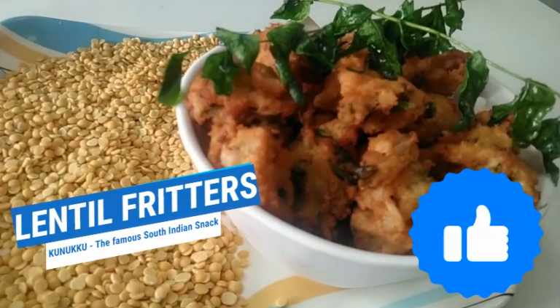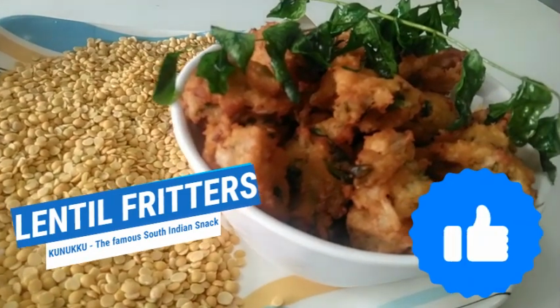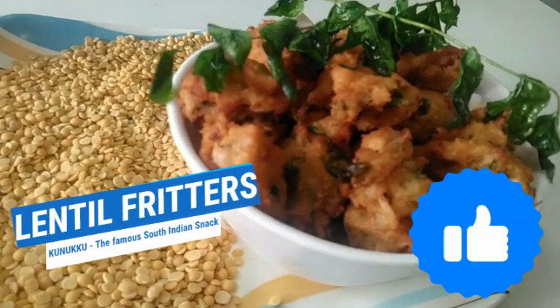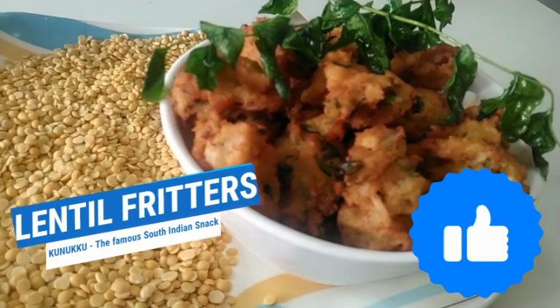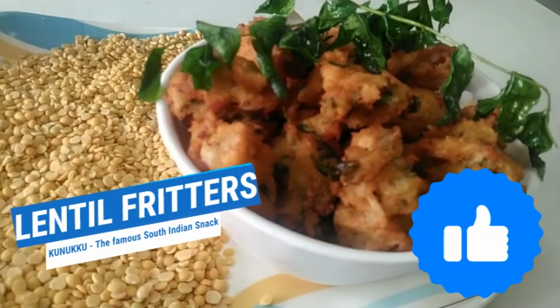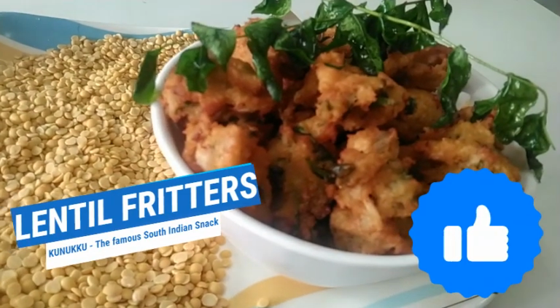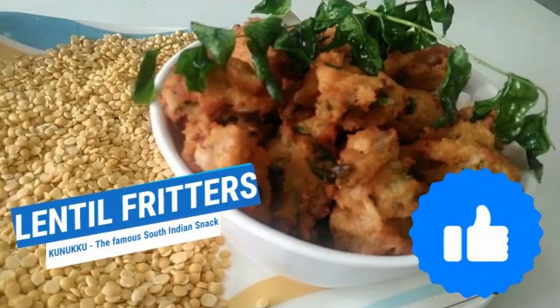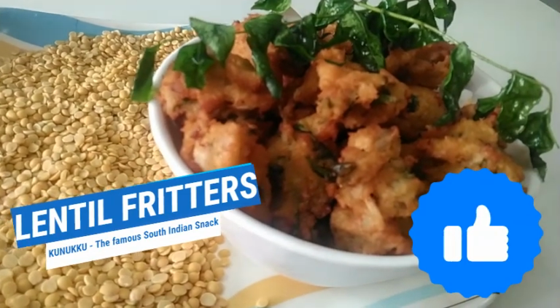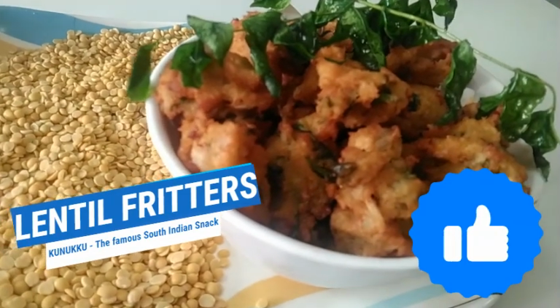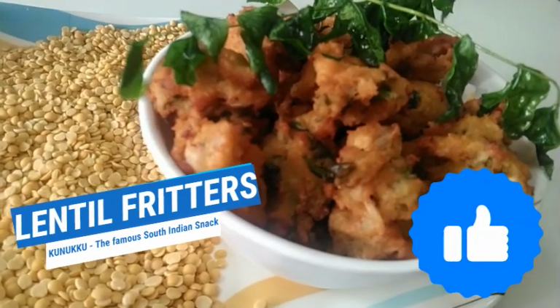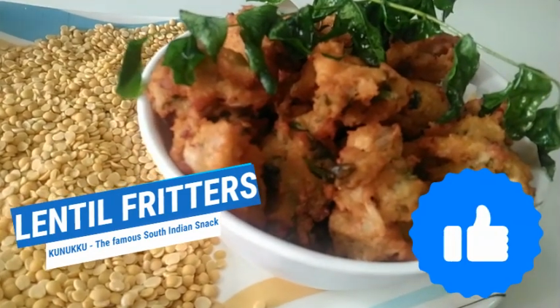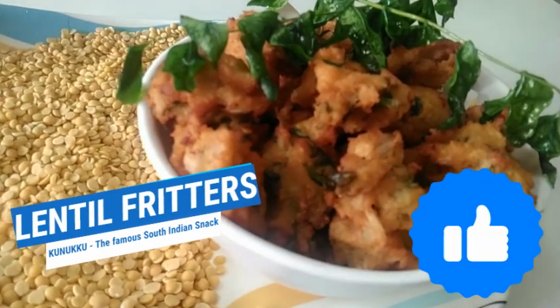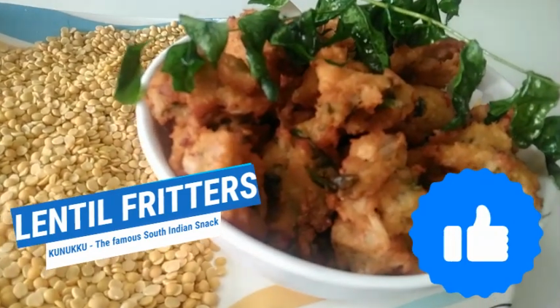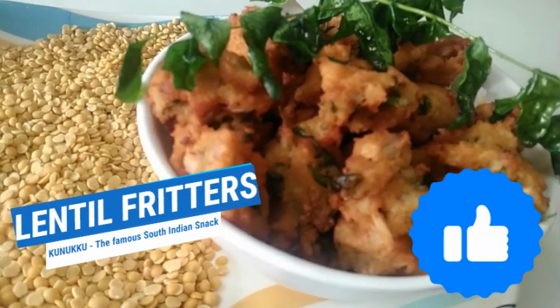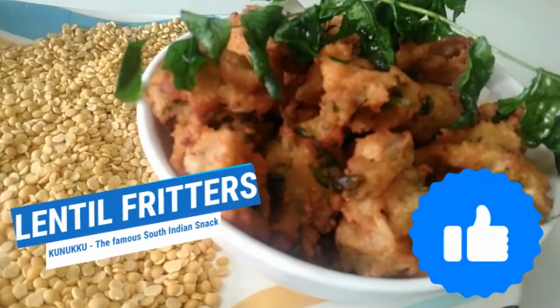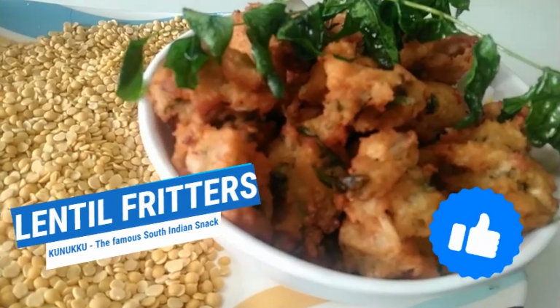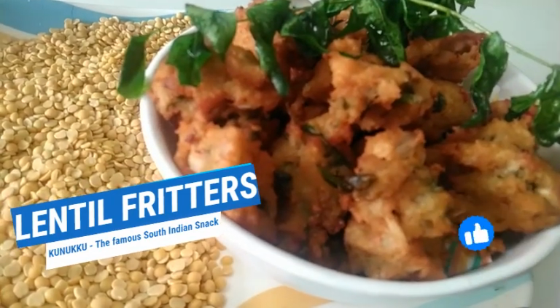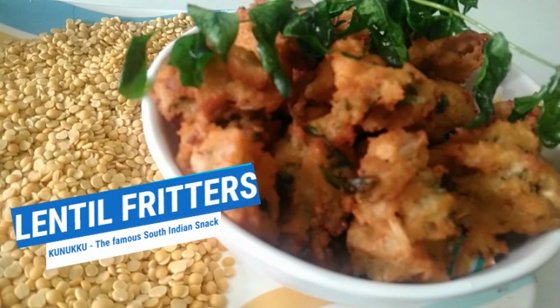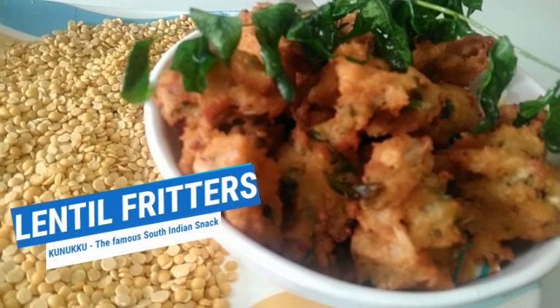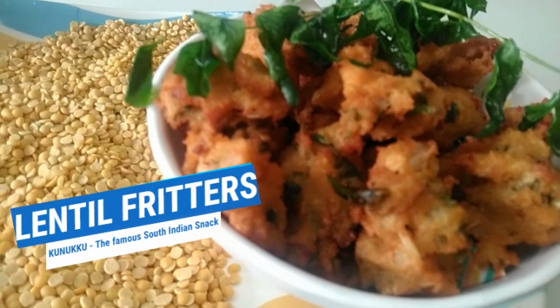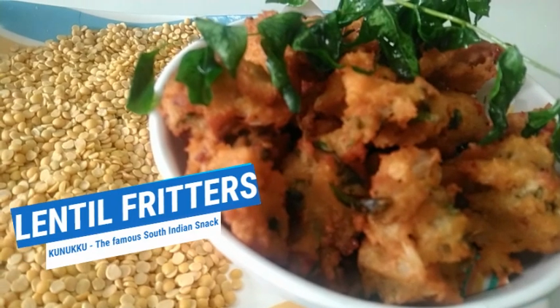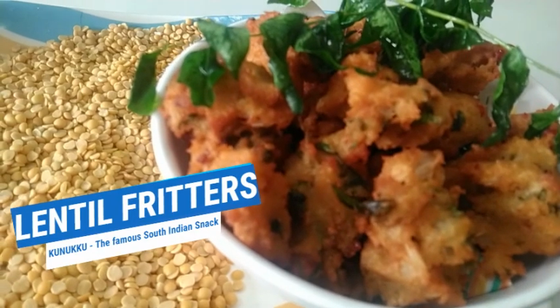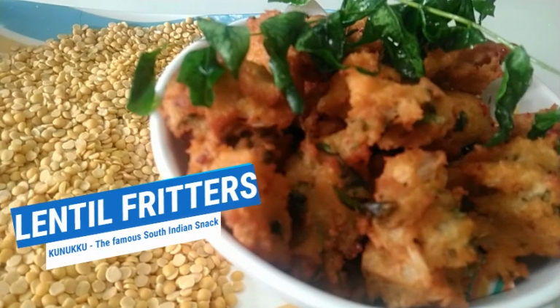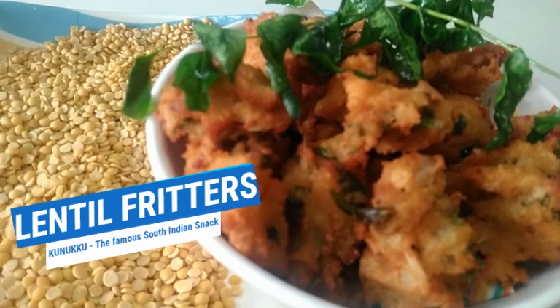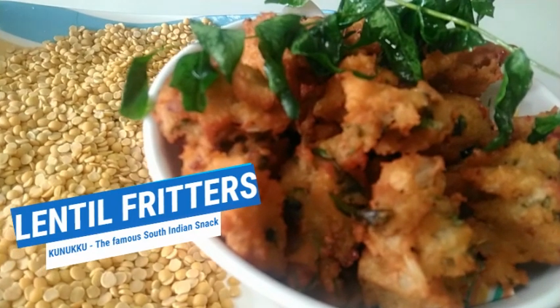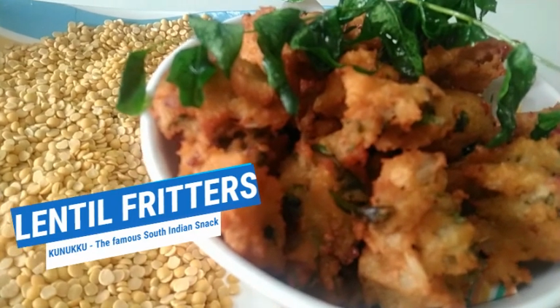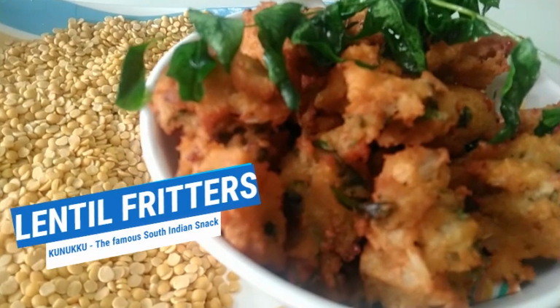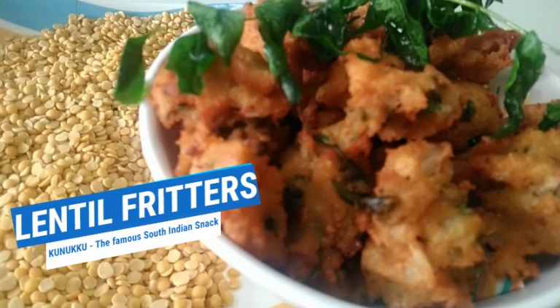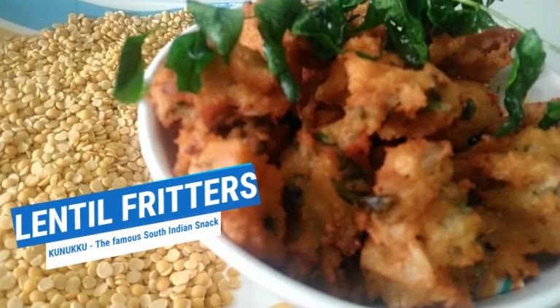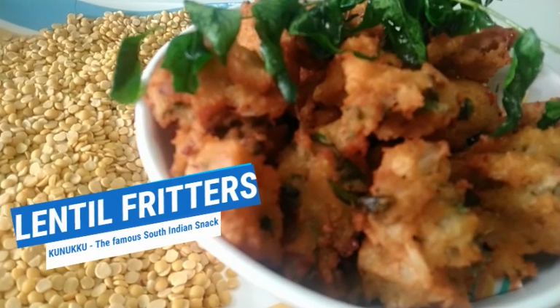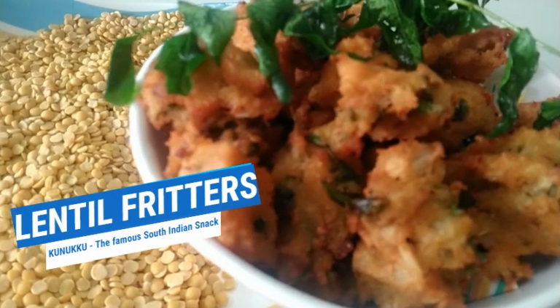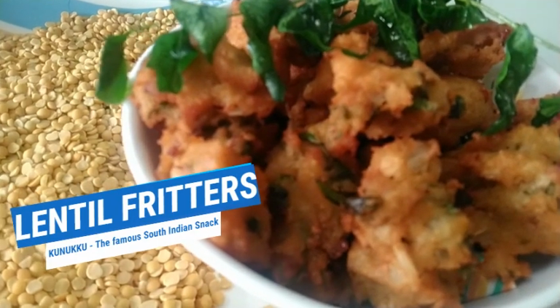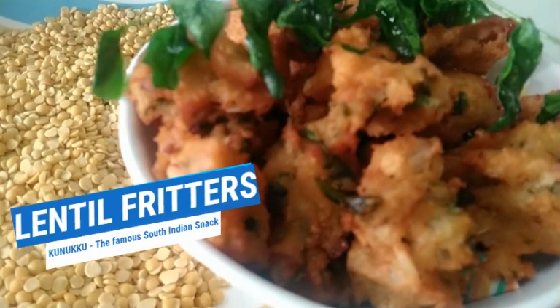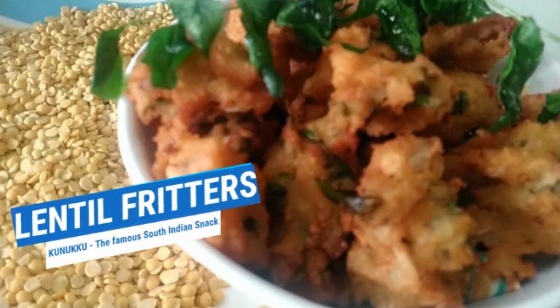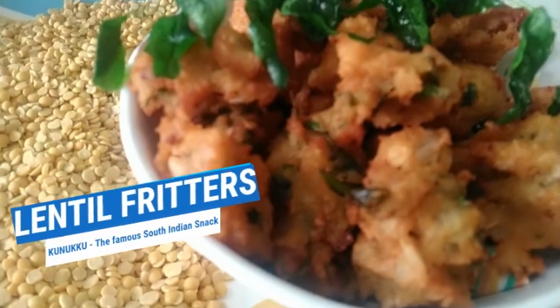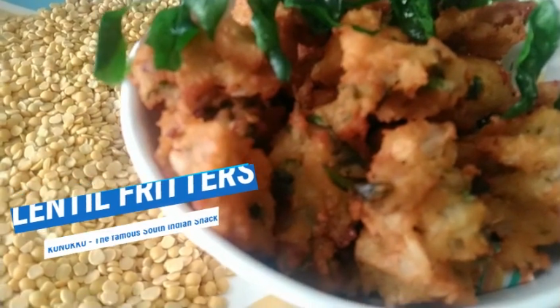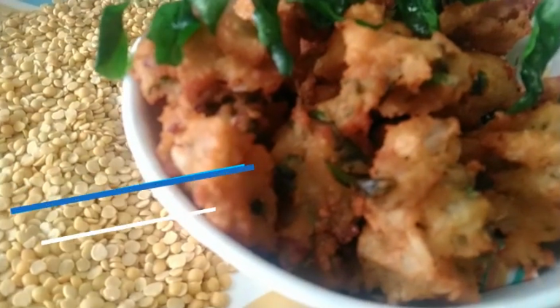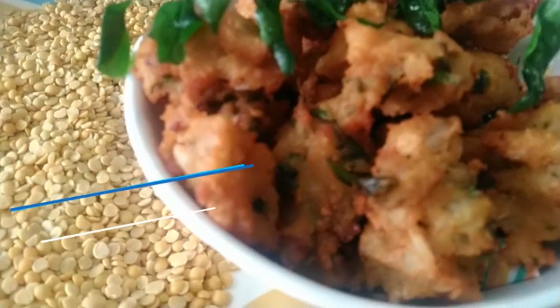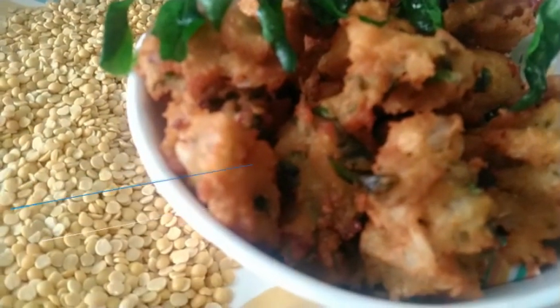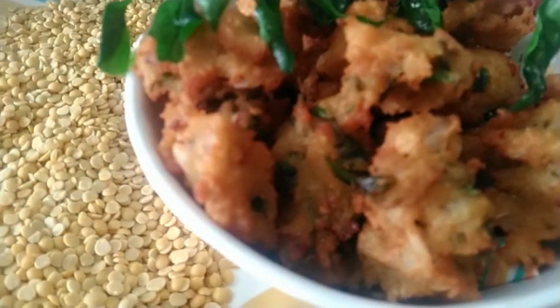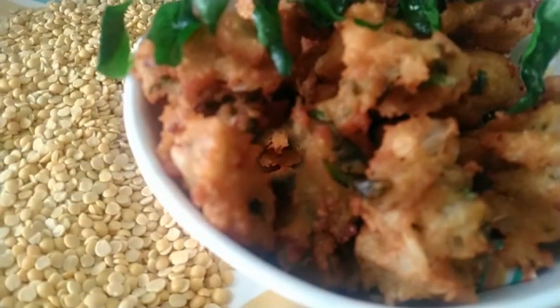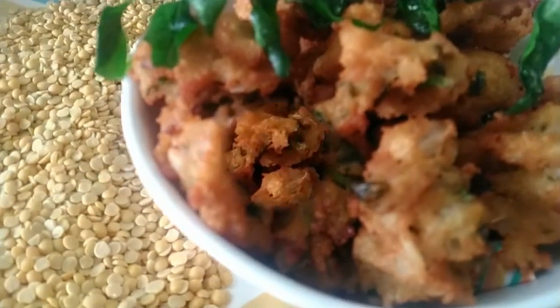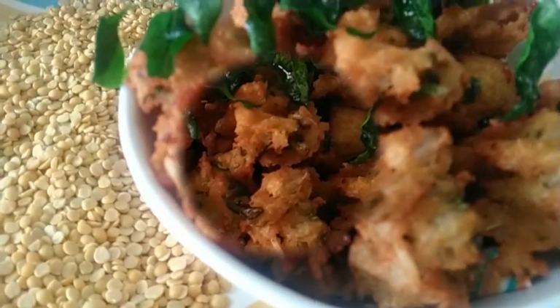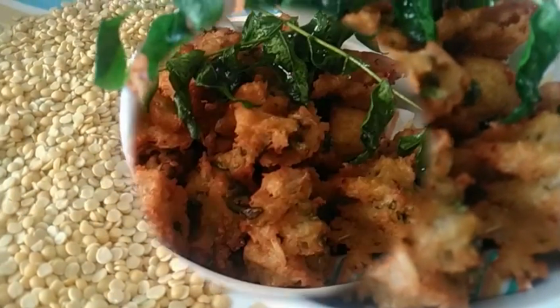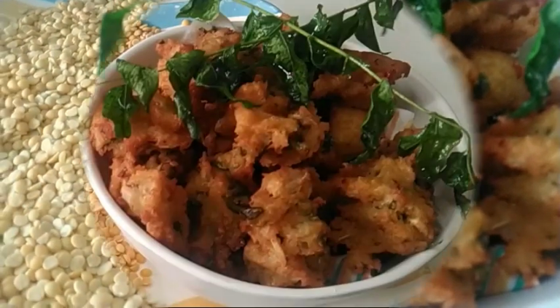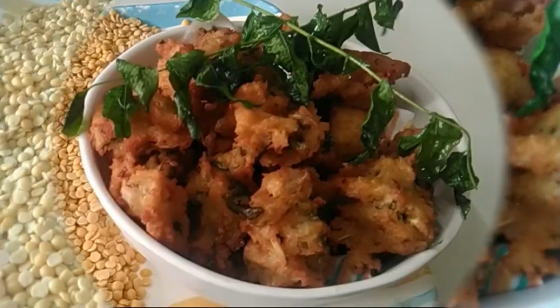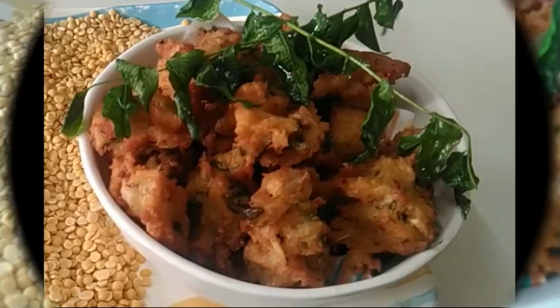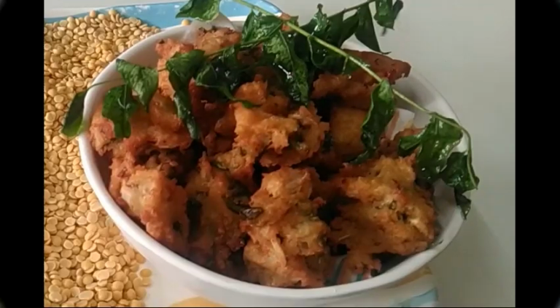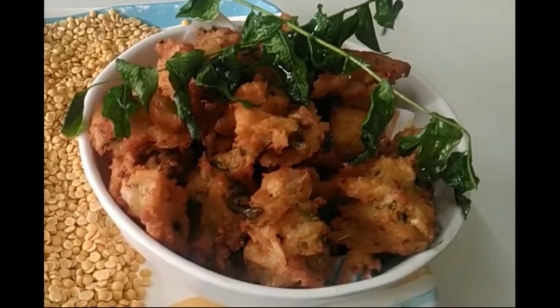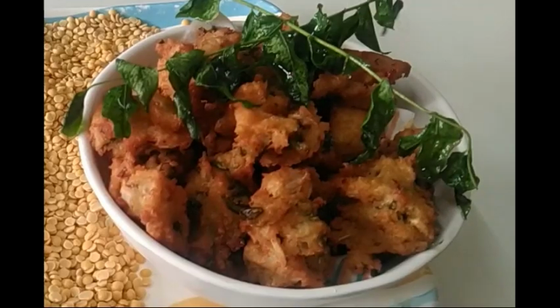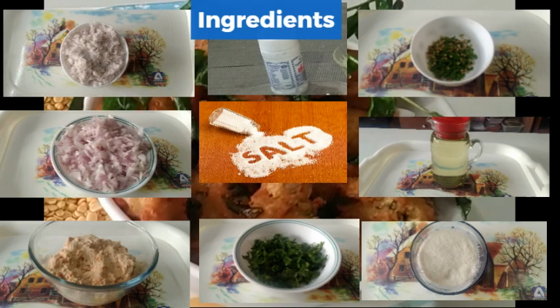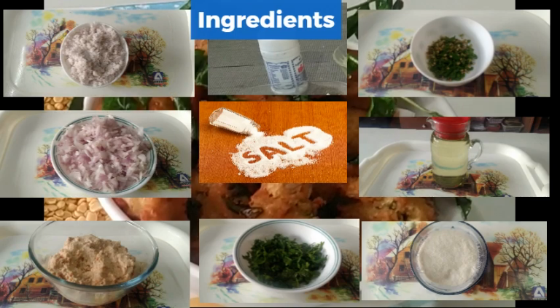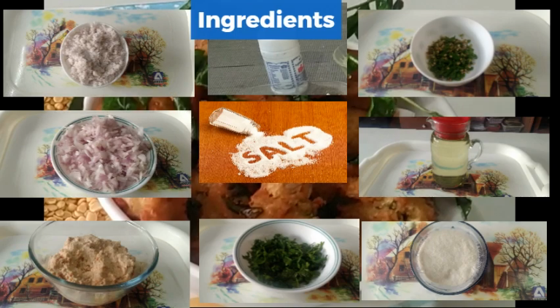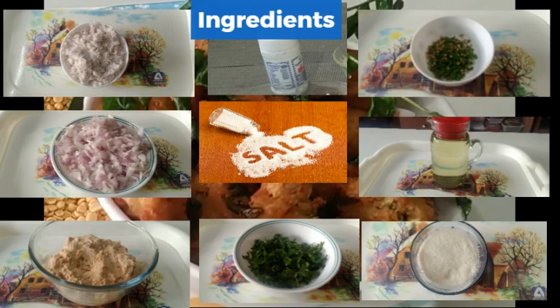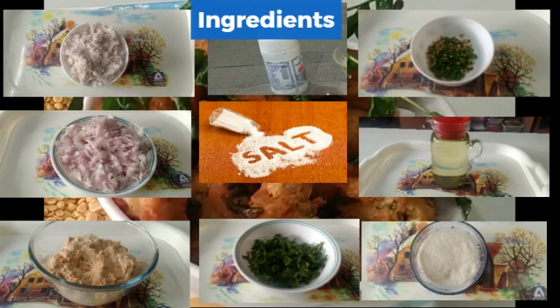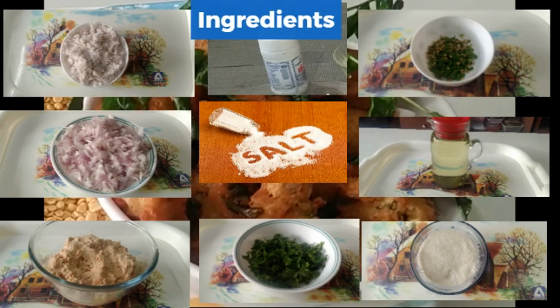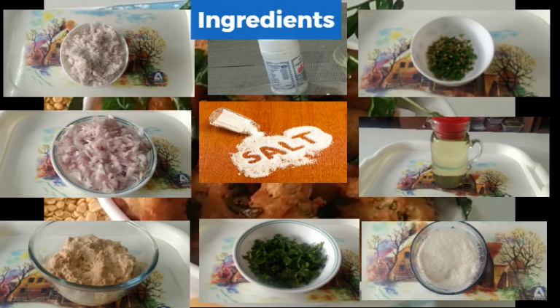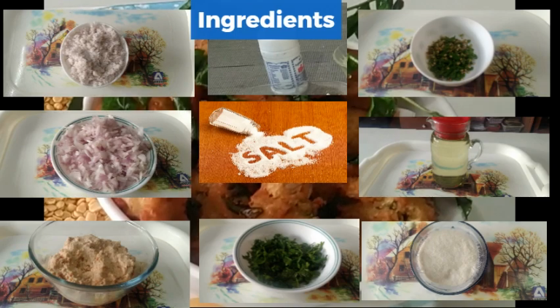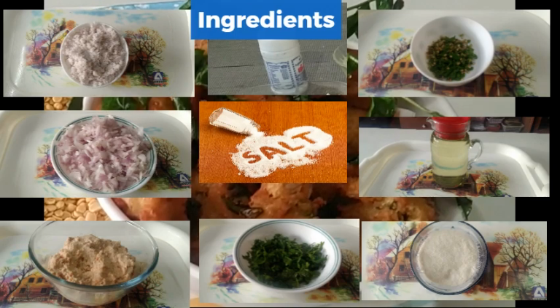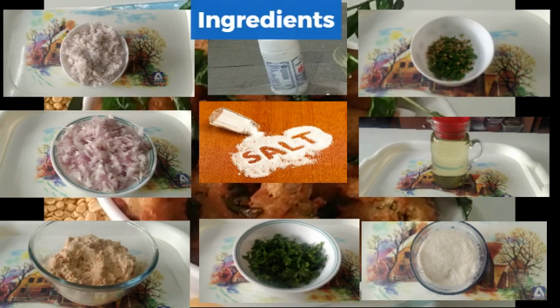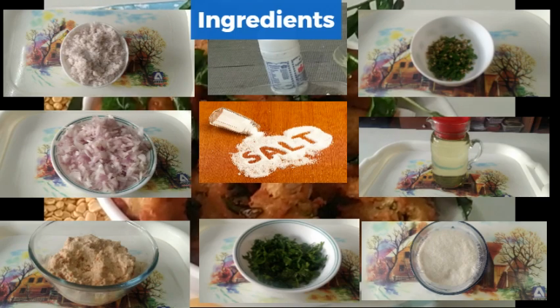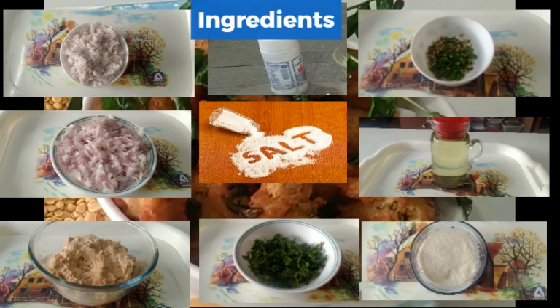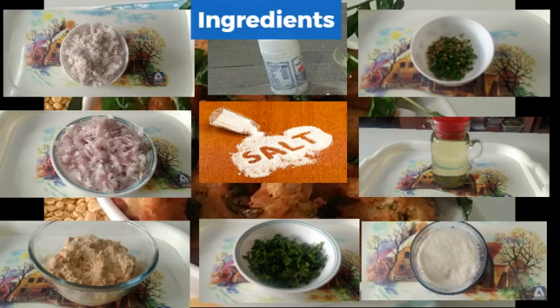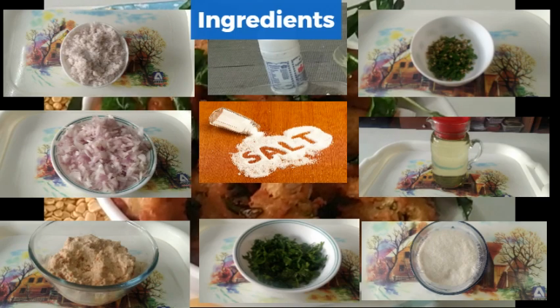Now, let's see how the lentil fritters is made.